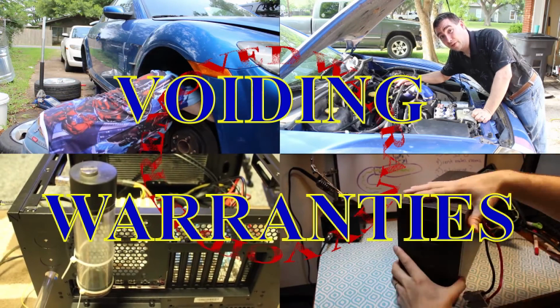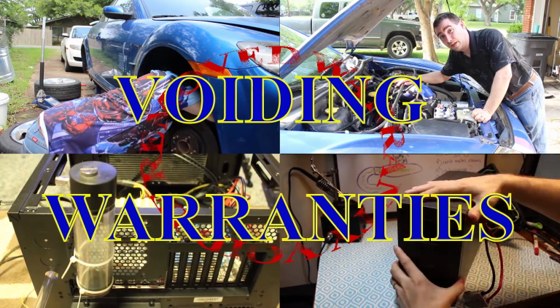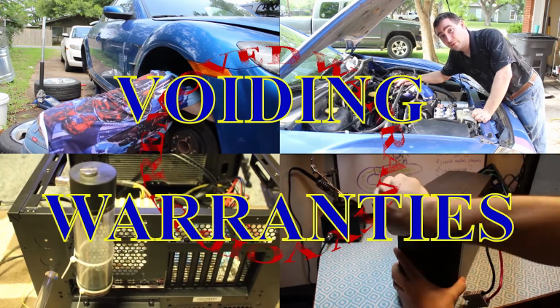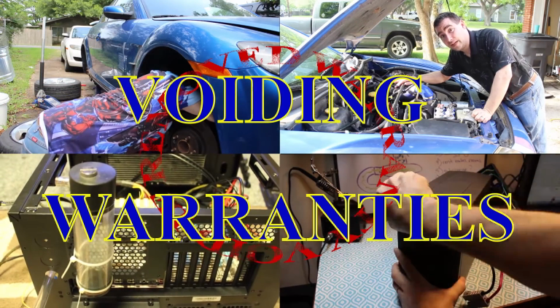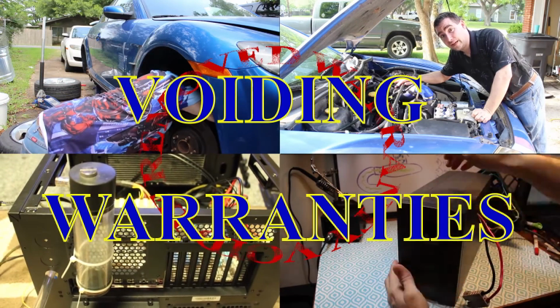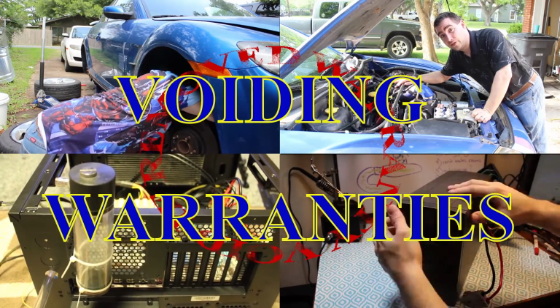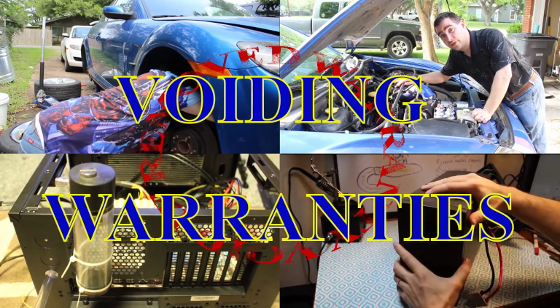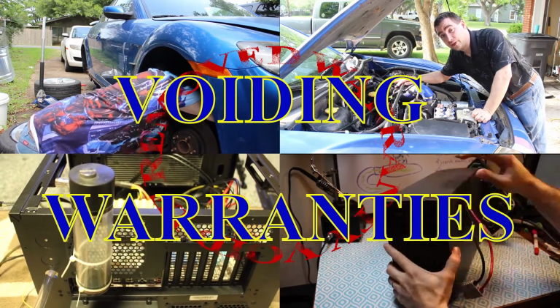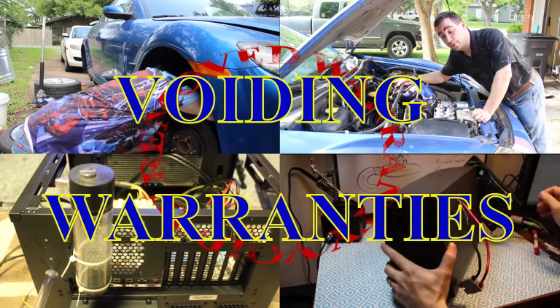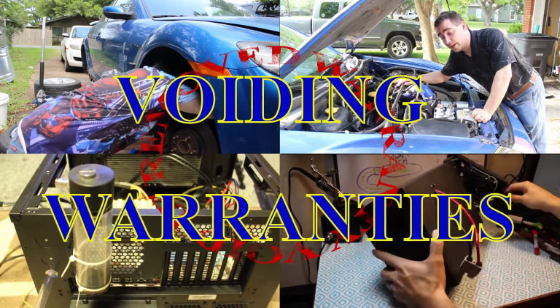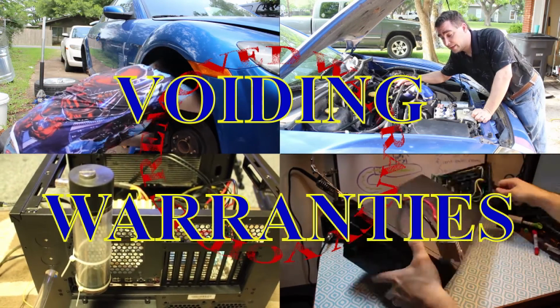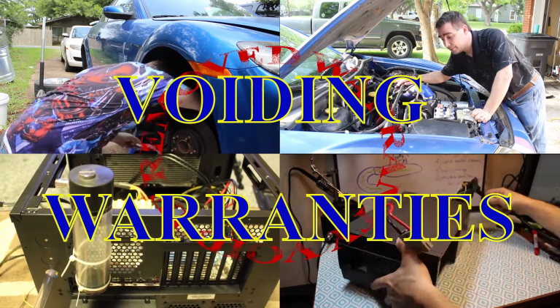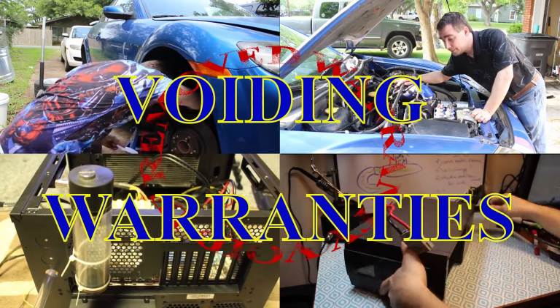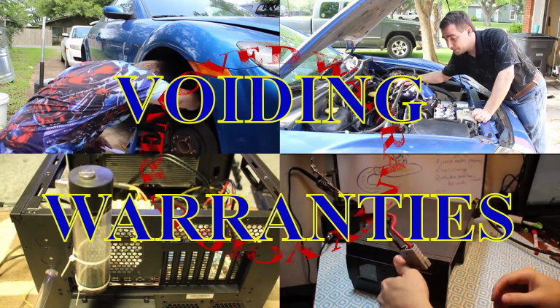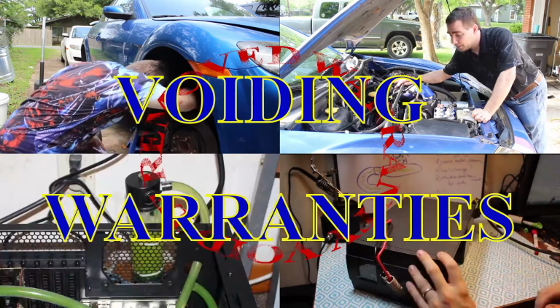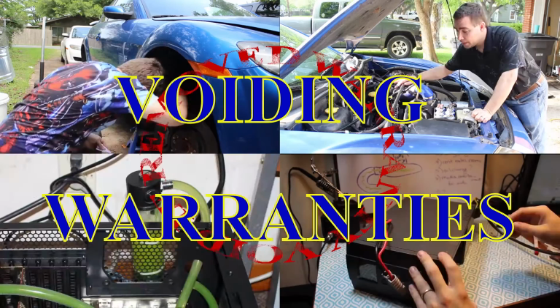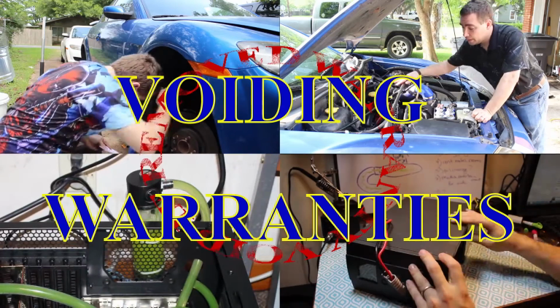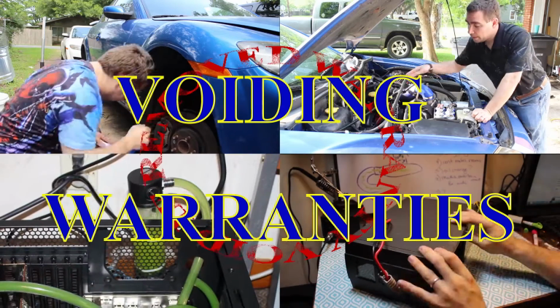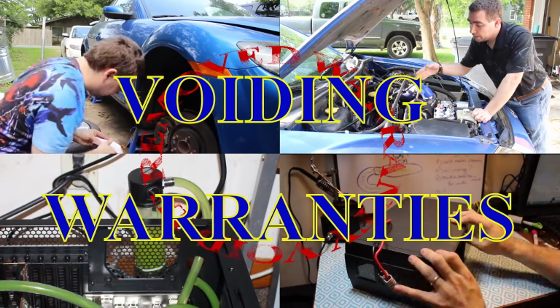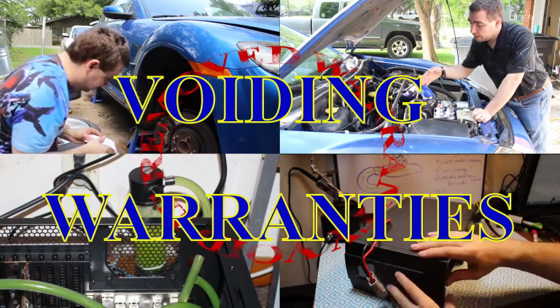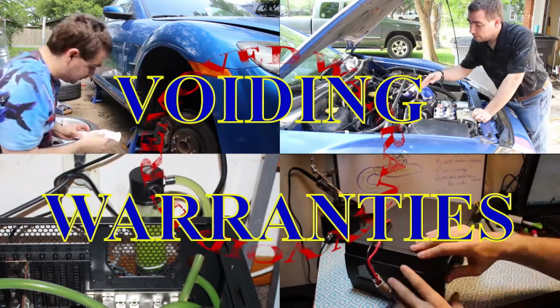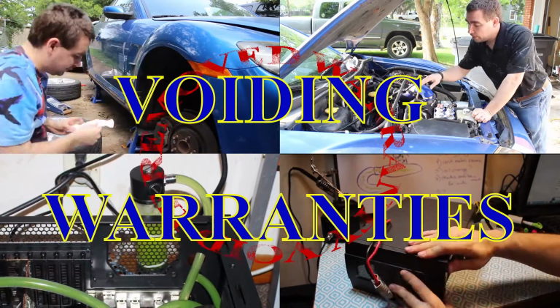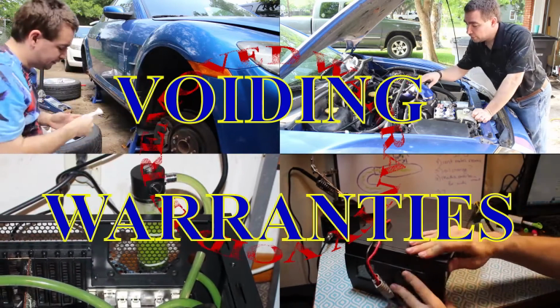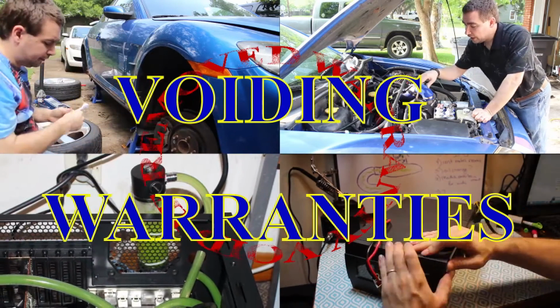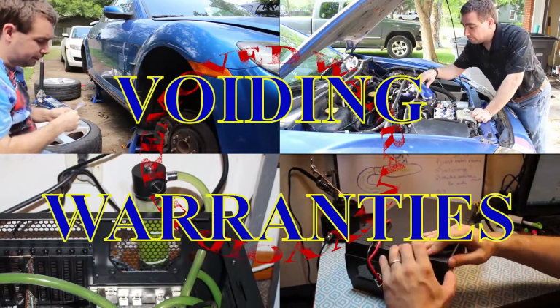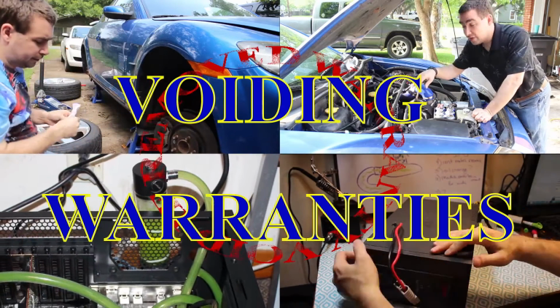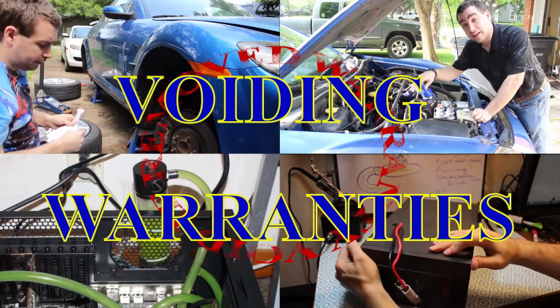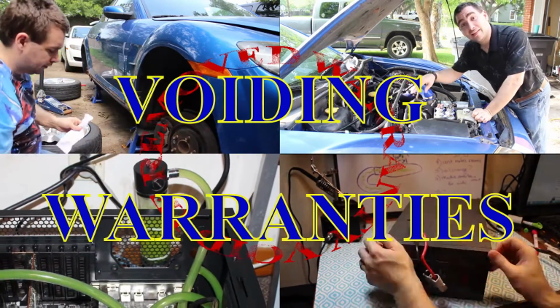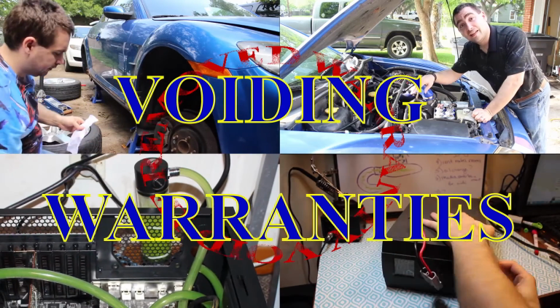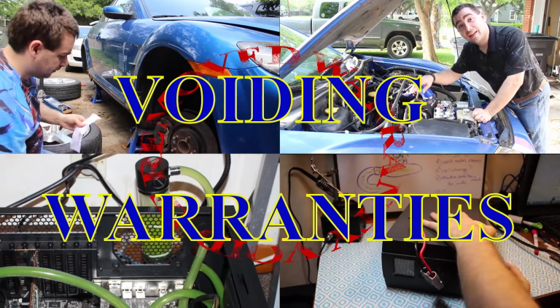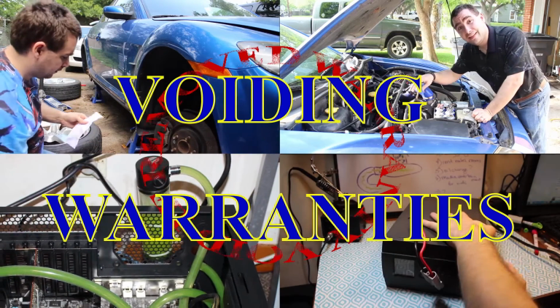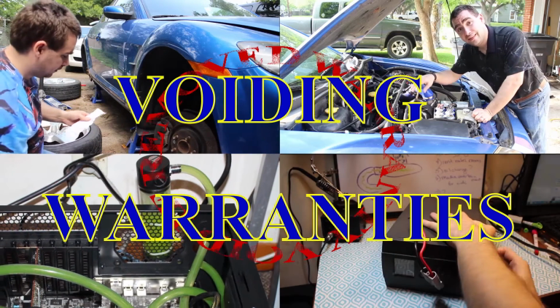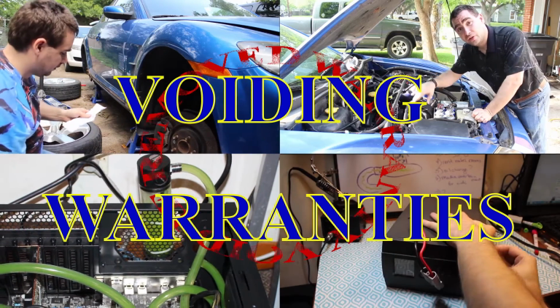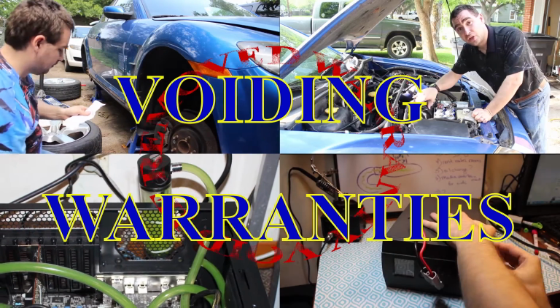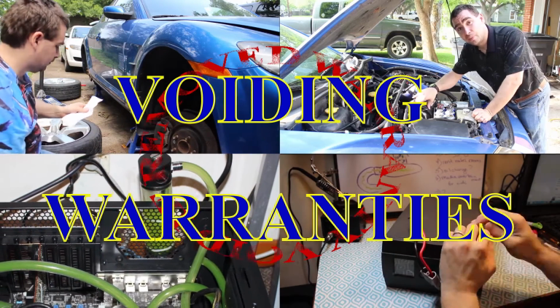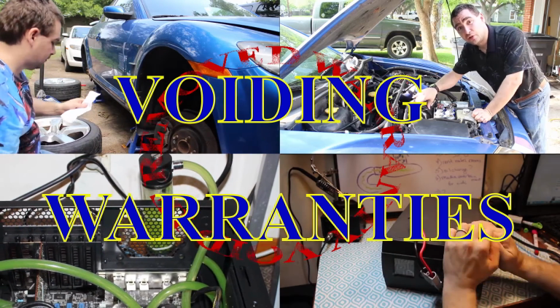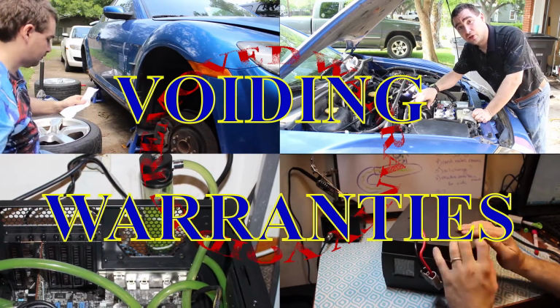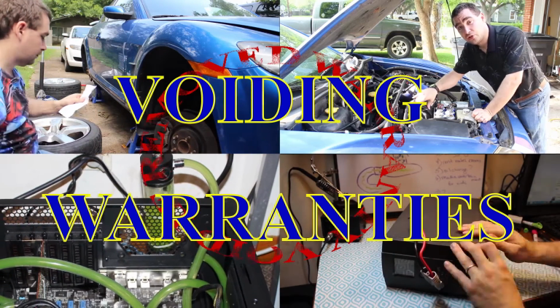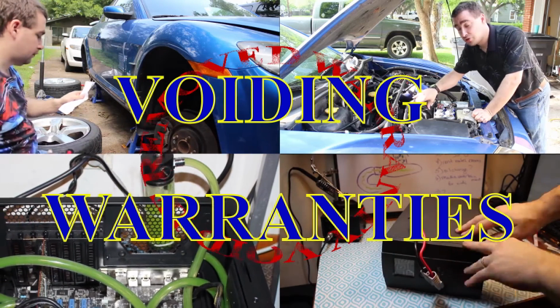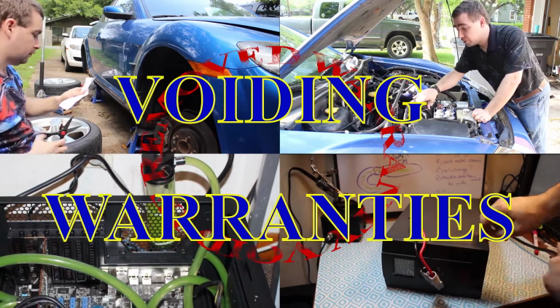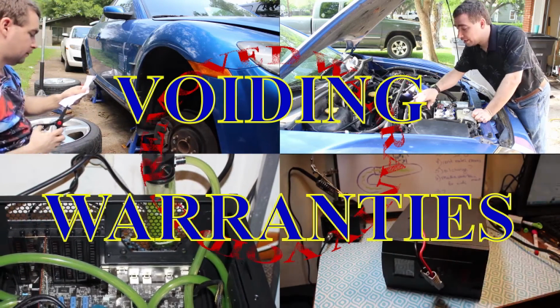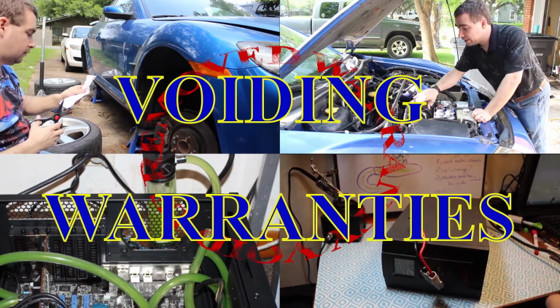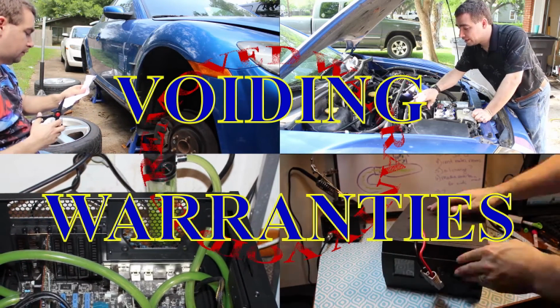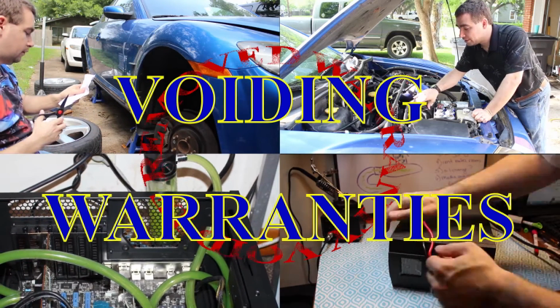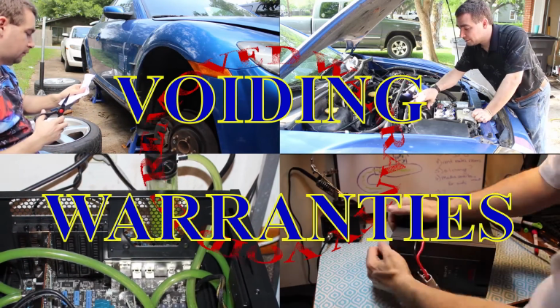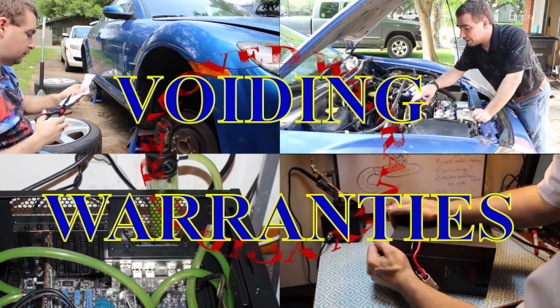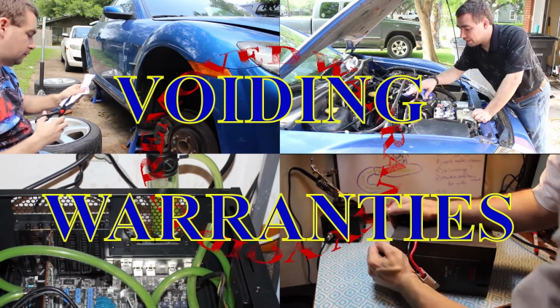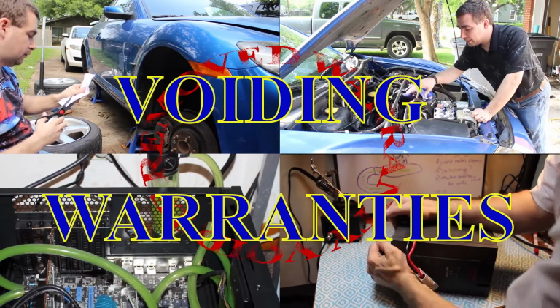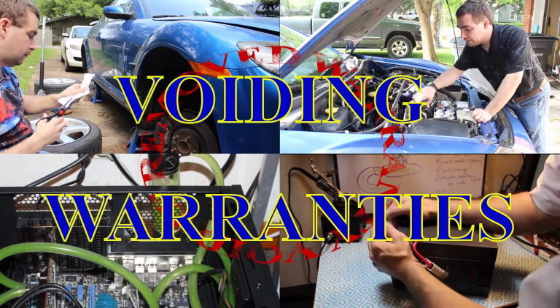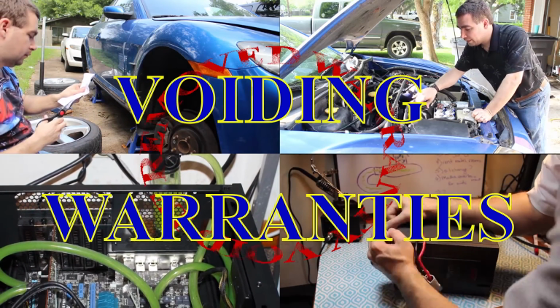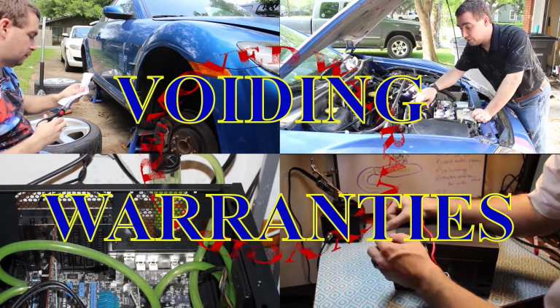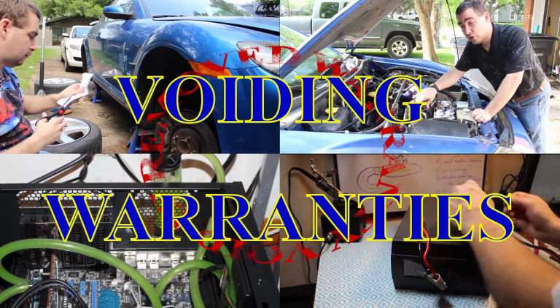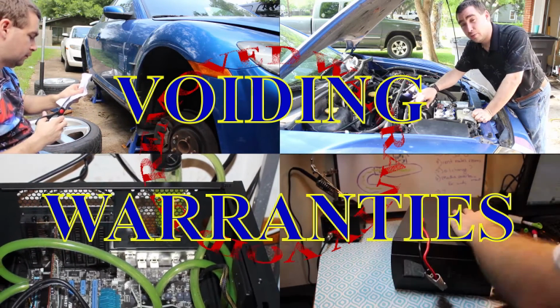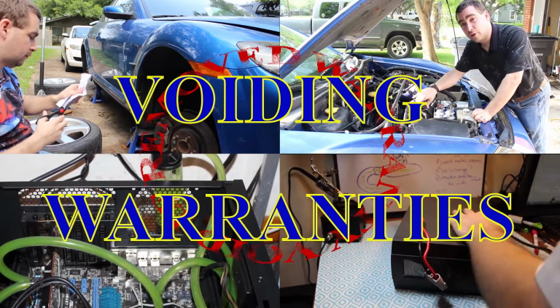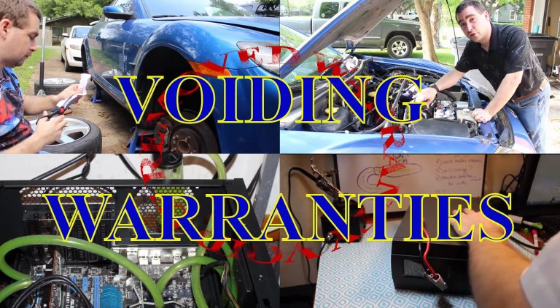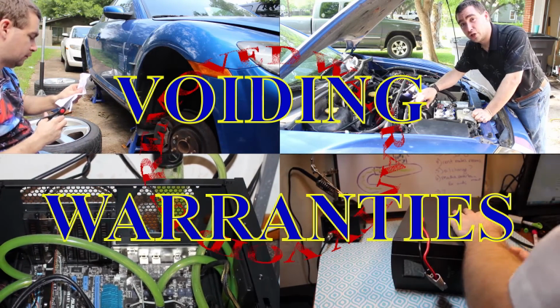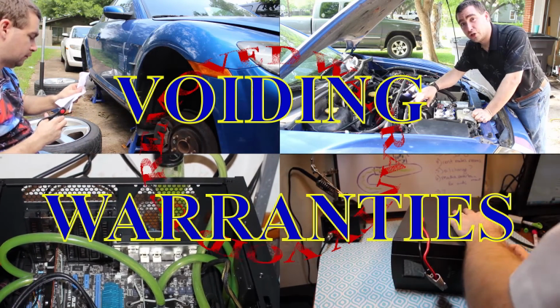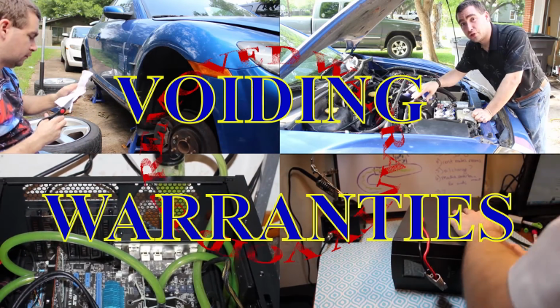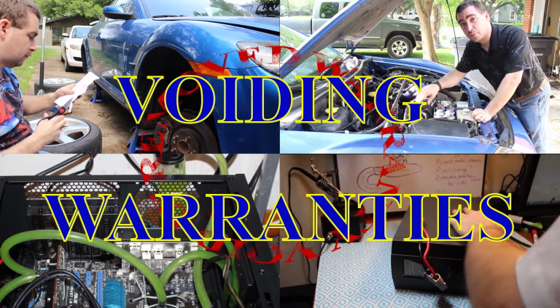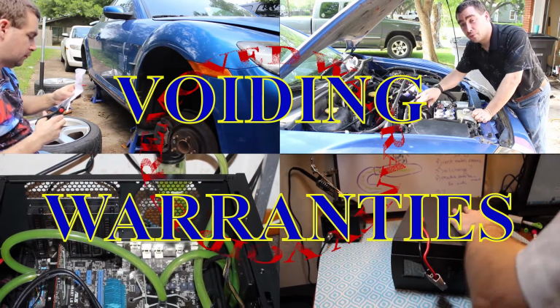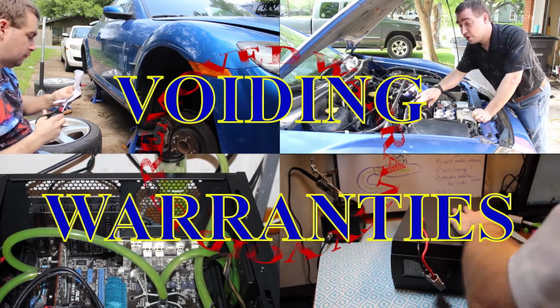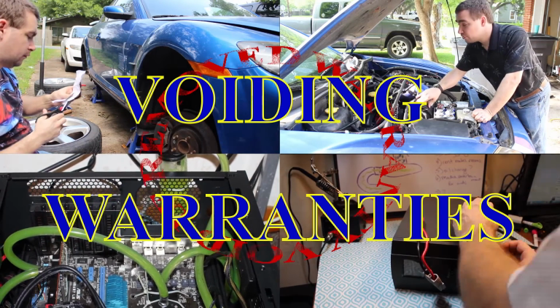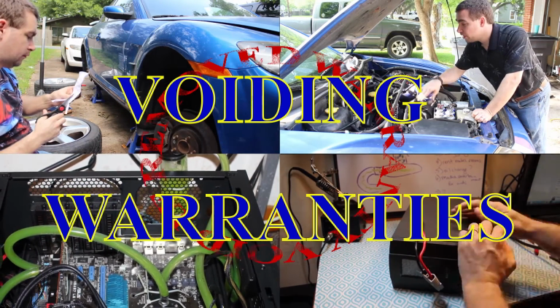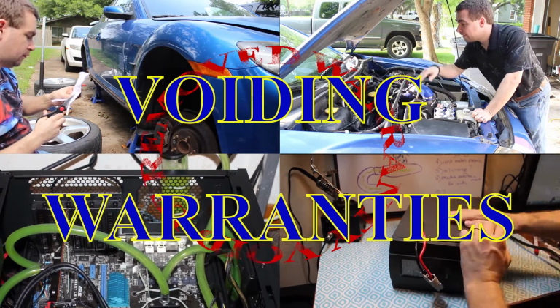Boiding Warranties, where we are bringing you yesterday's absolute state-of-the-art technology...tomorrow.